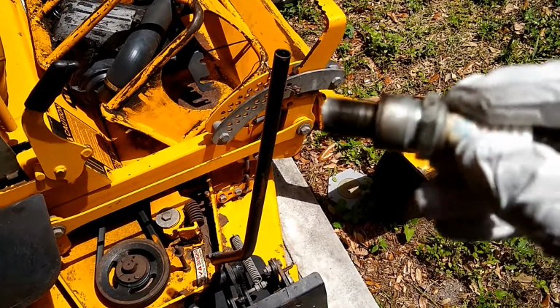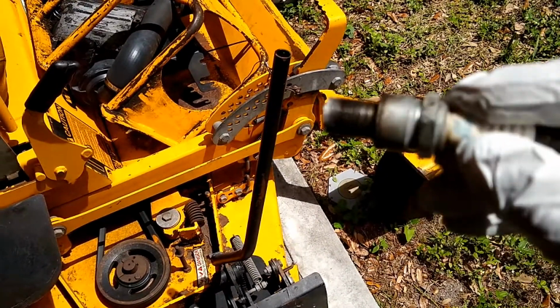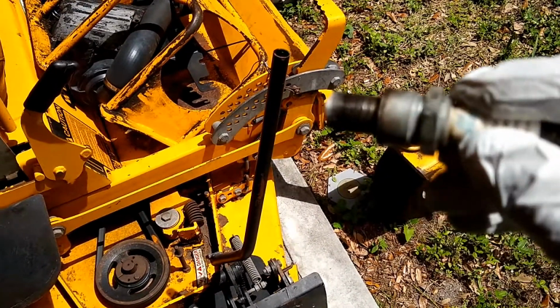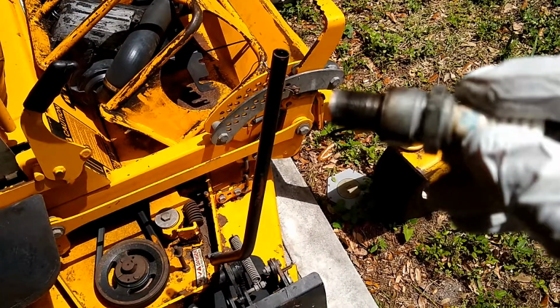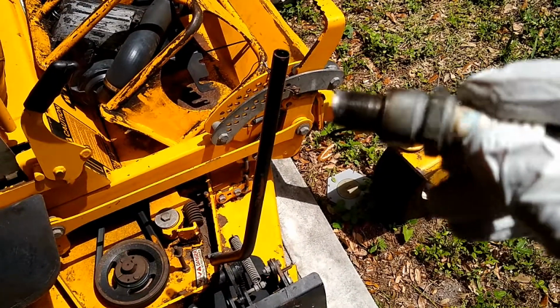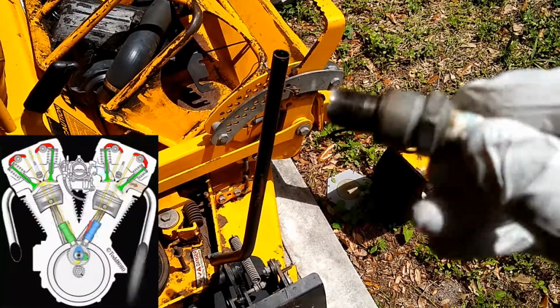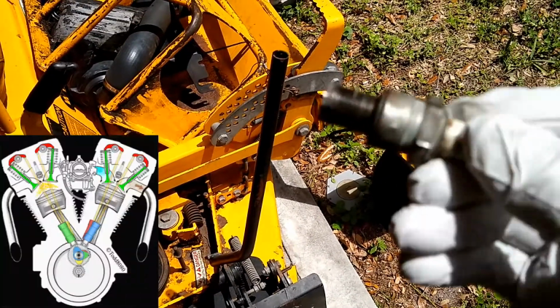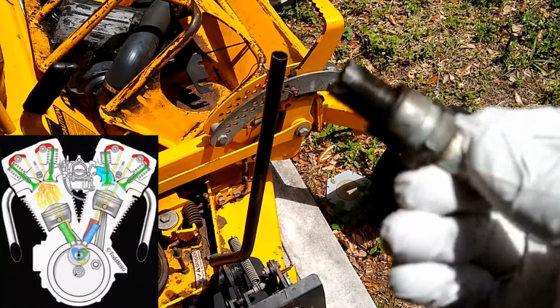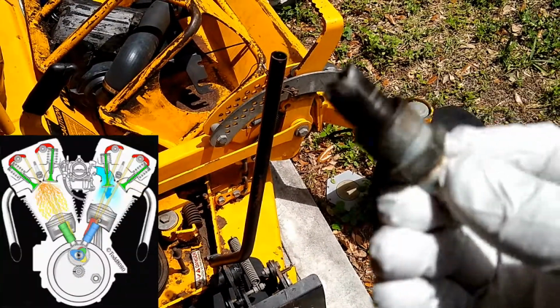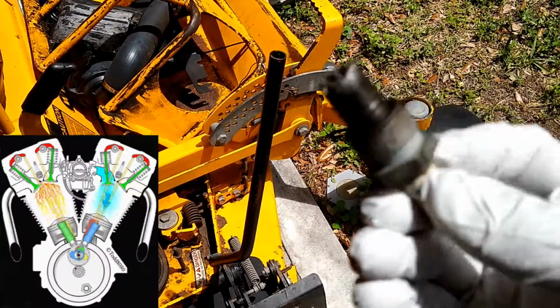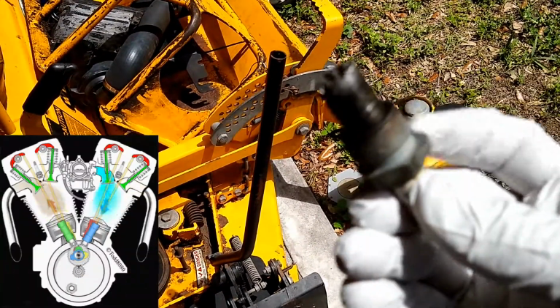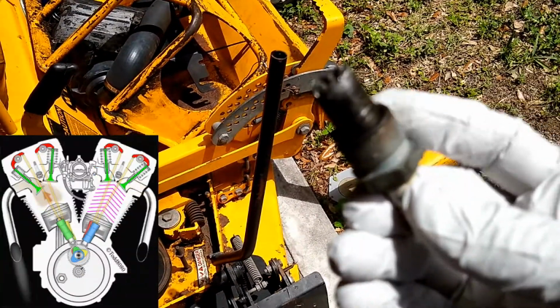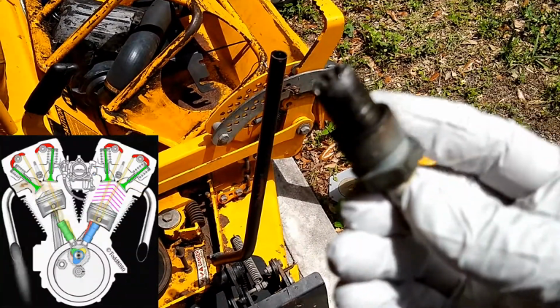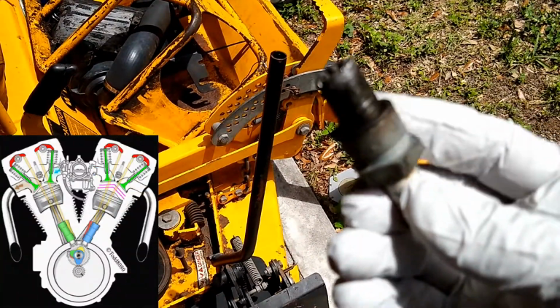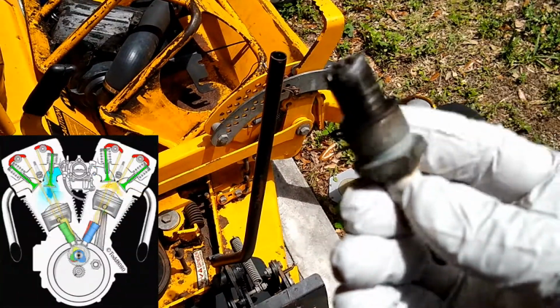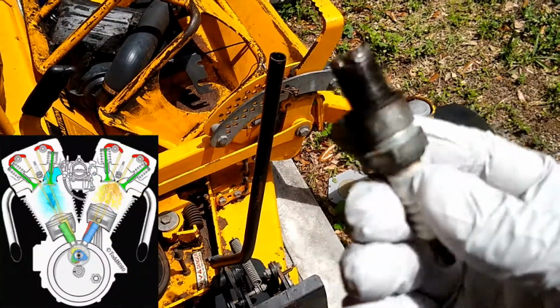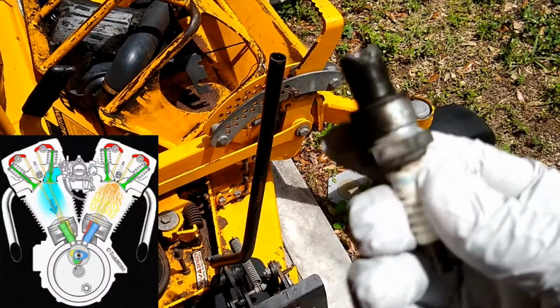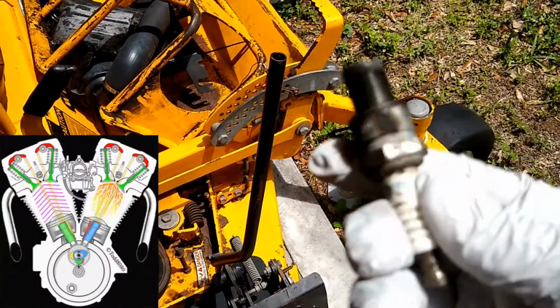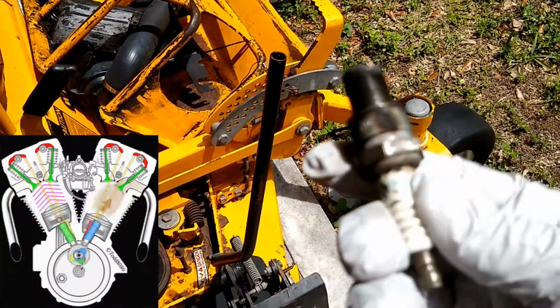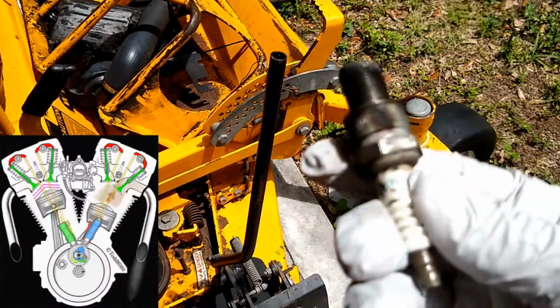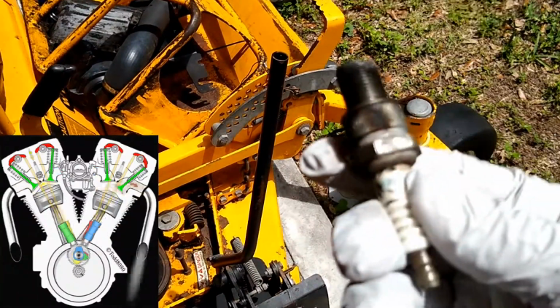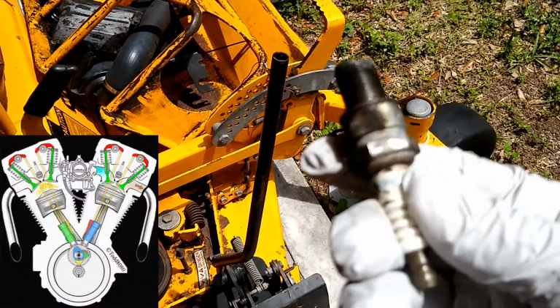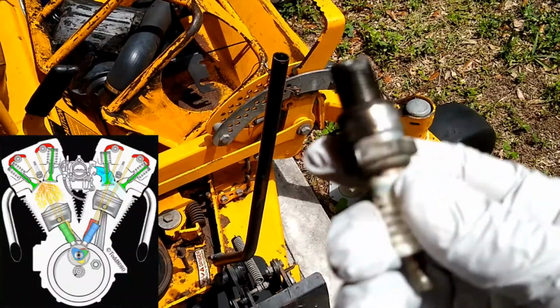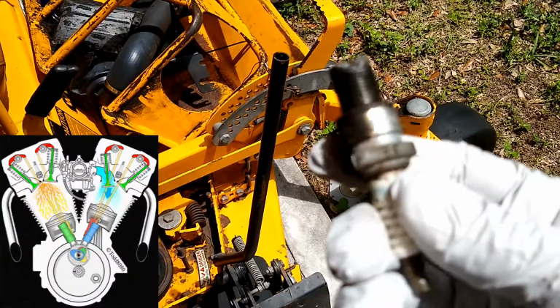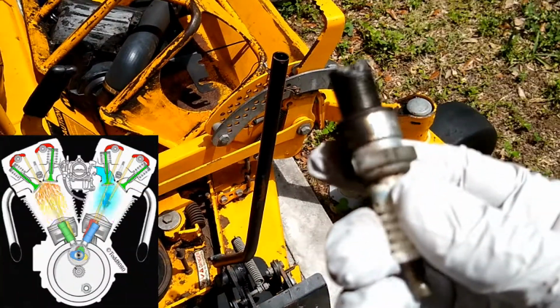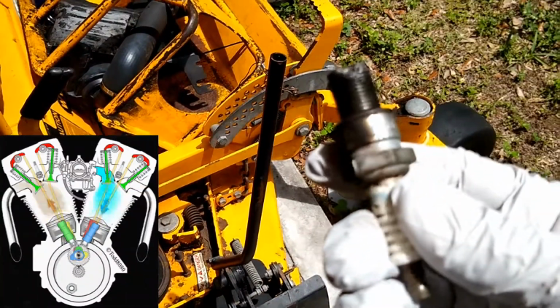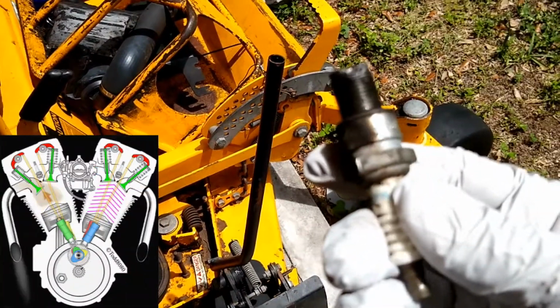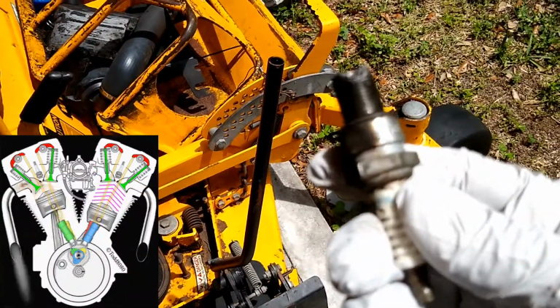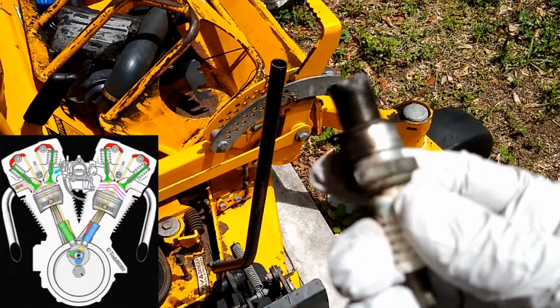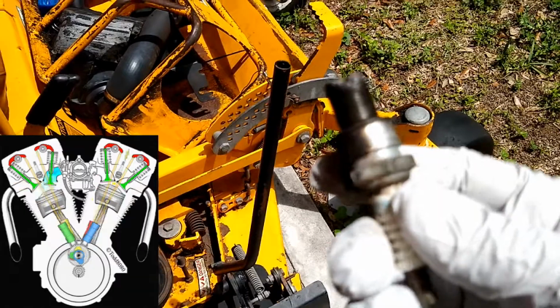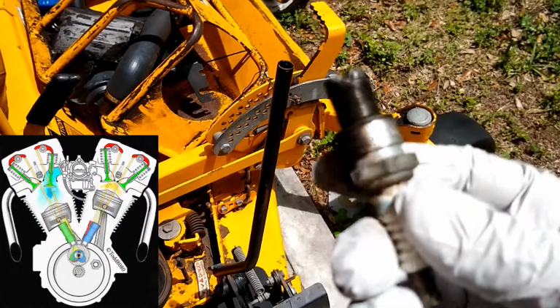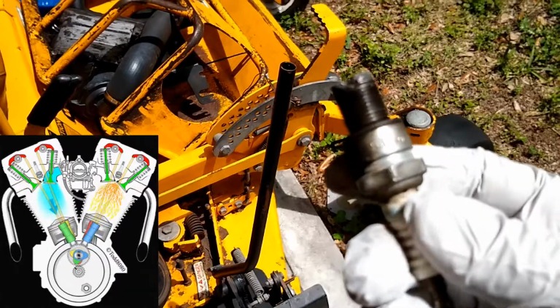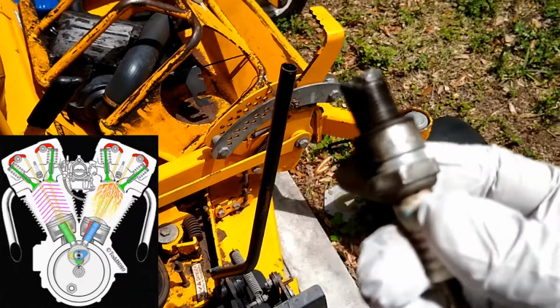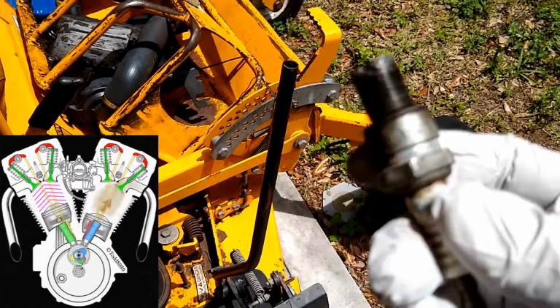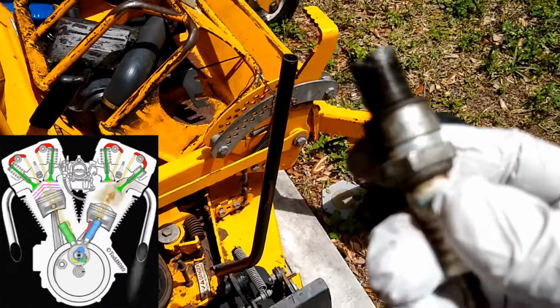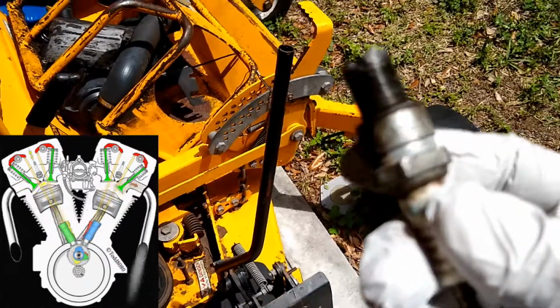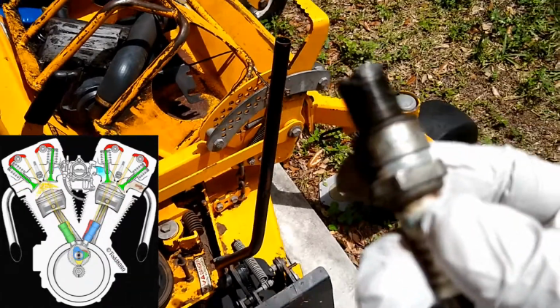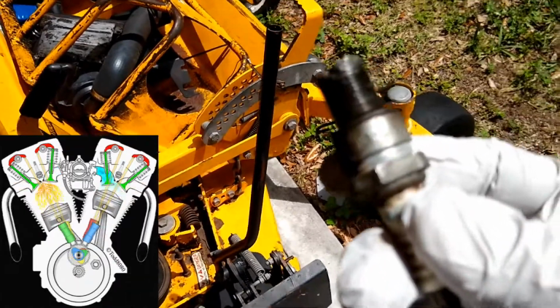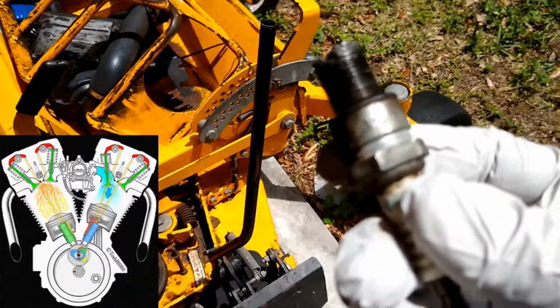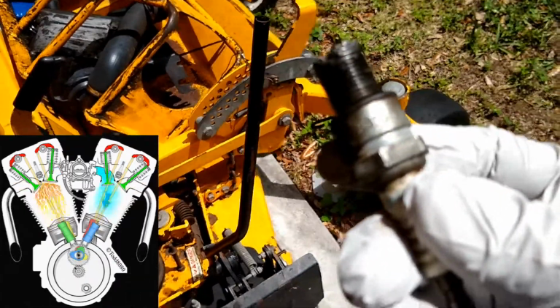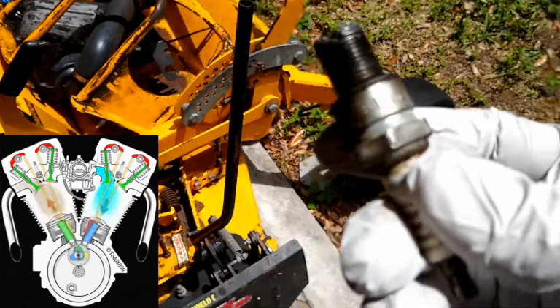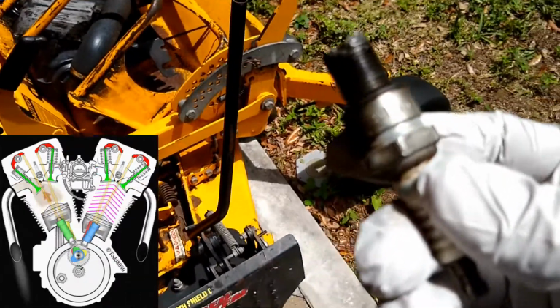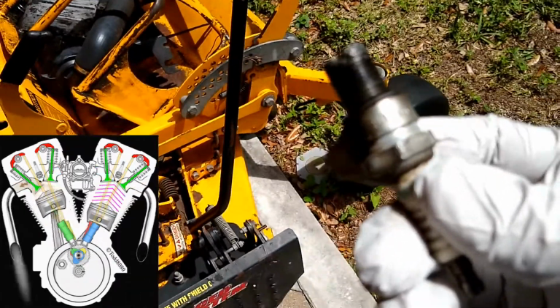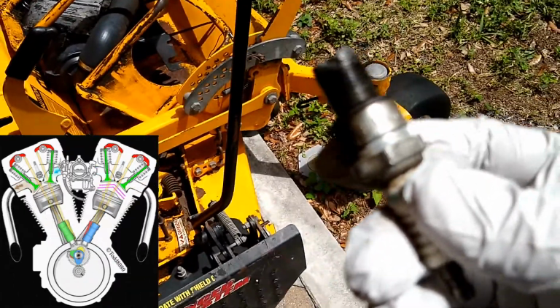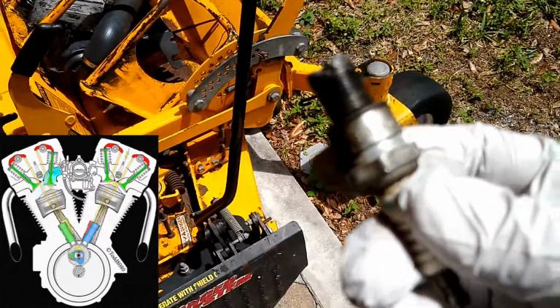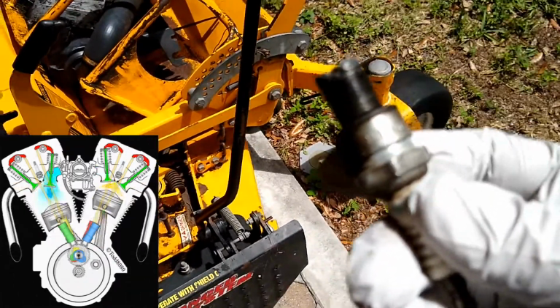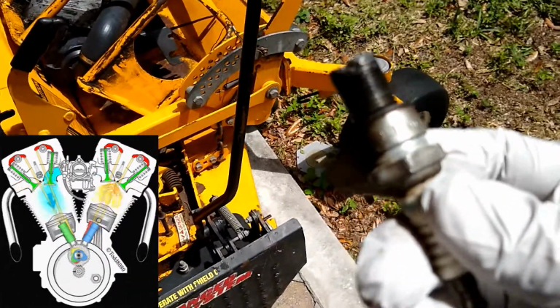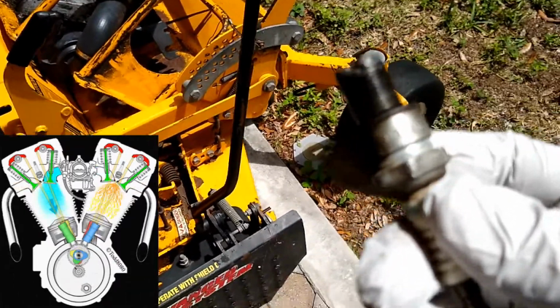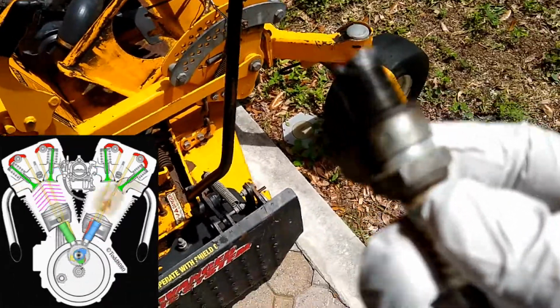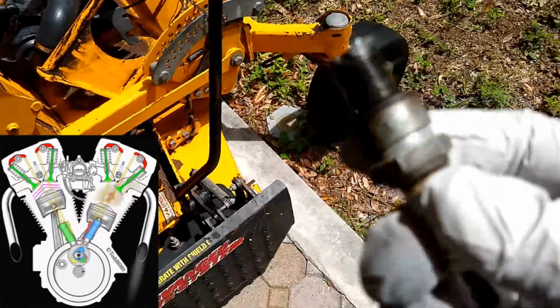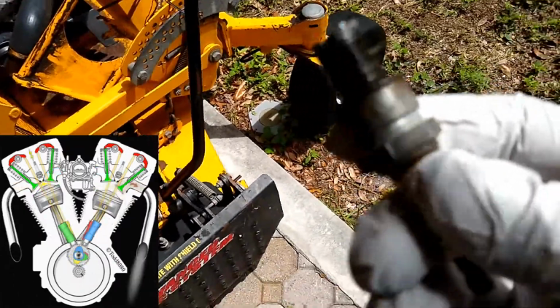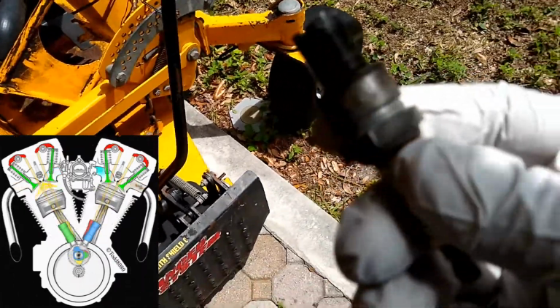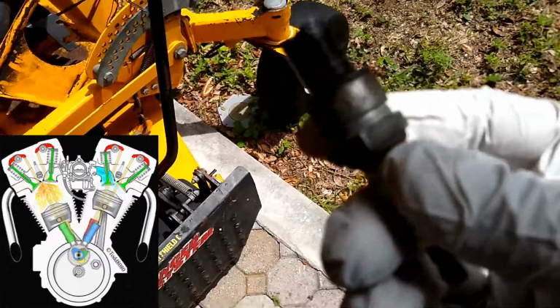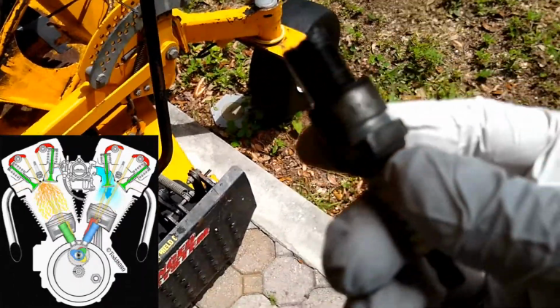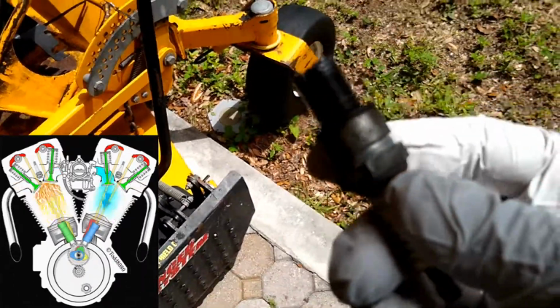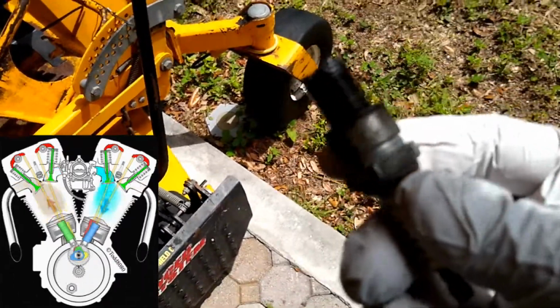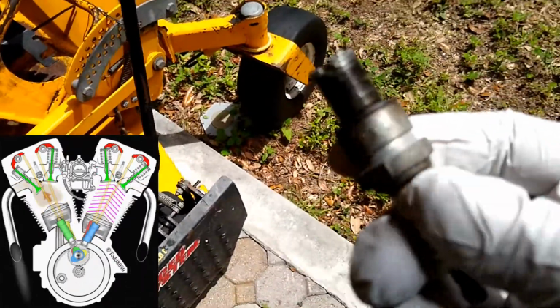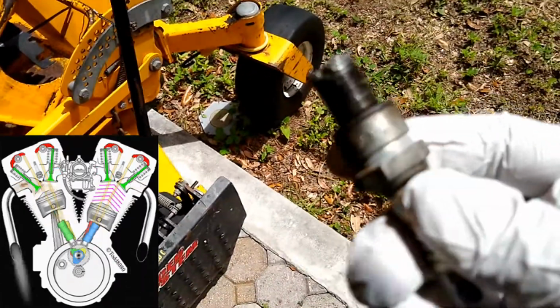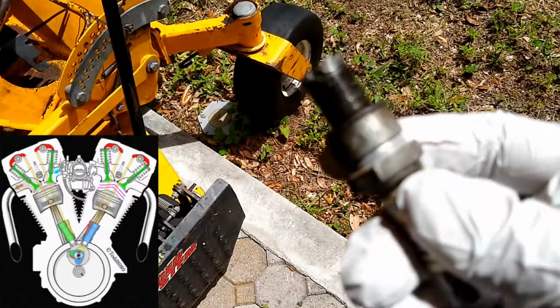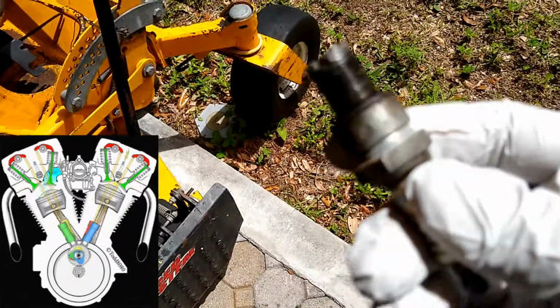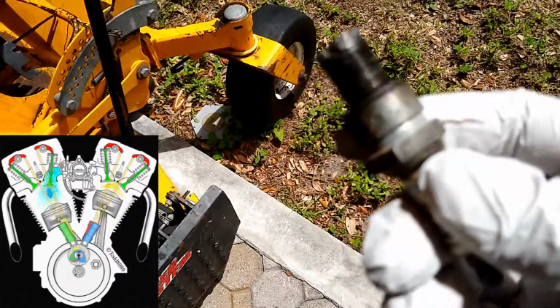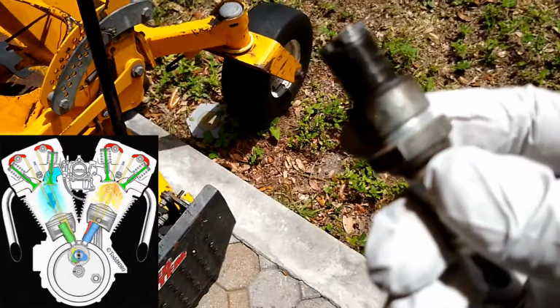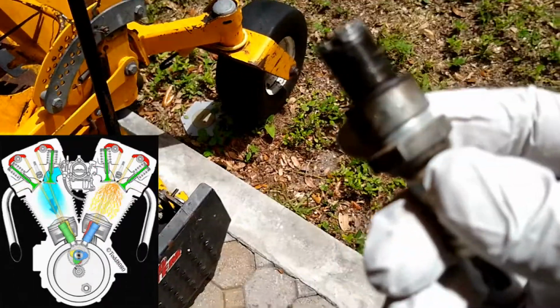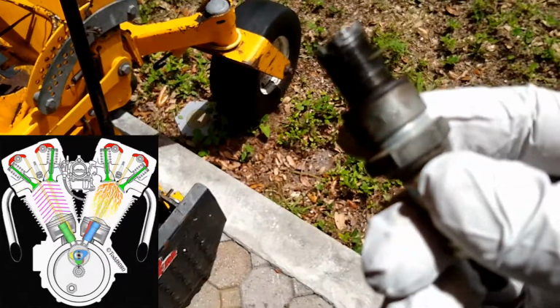The seizing was caused by the valve seat for the overhead valves coming off, which deposited a valve inside the combustion chamber.